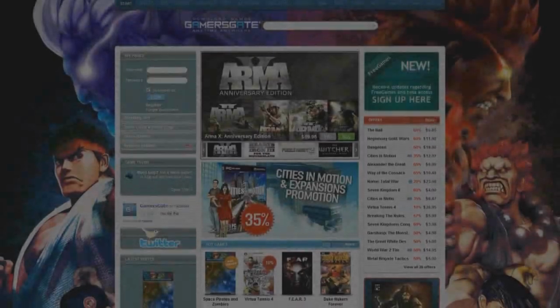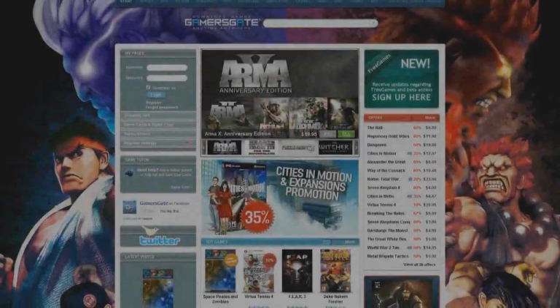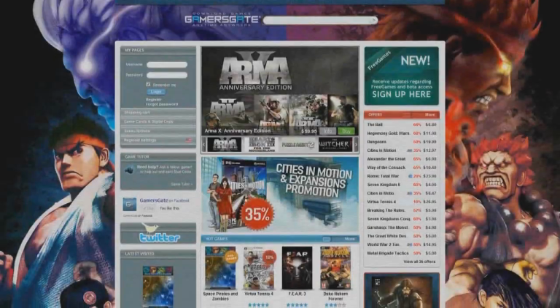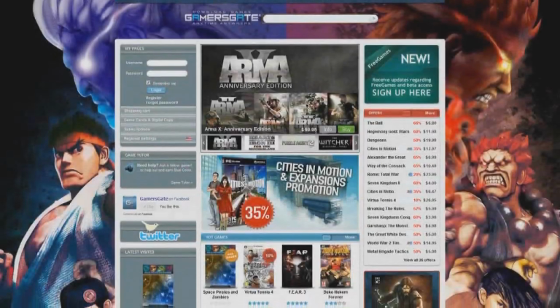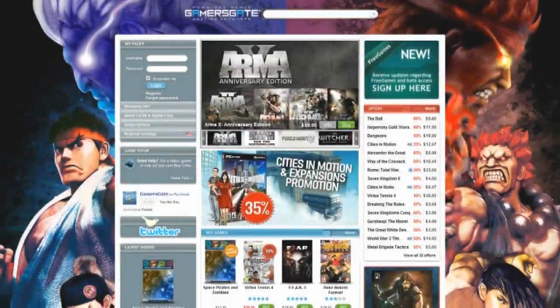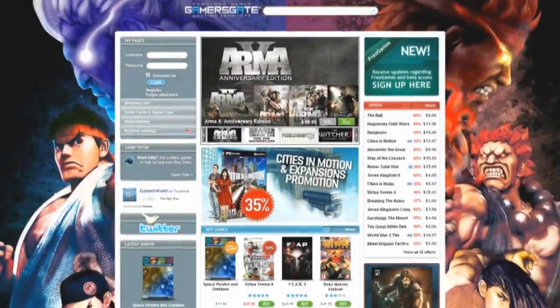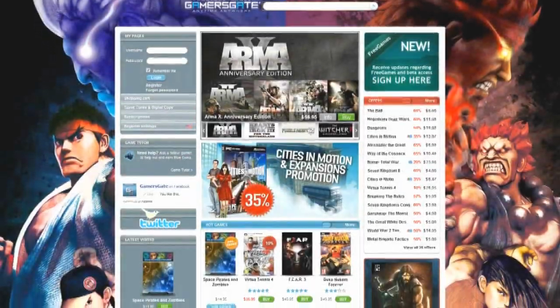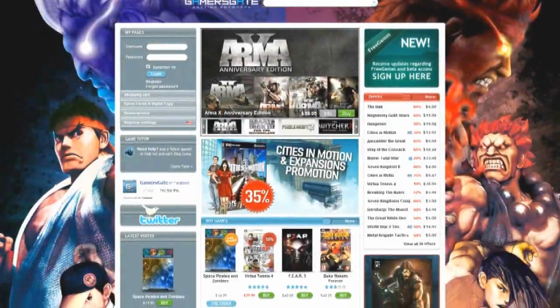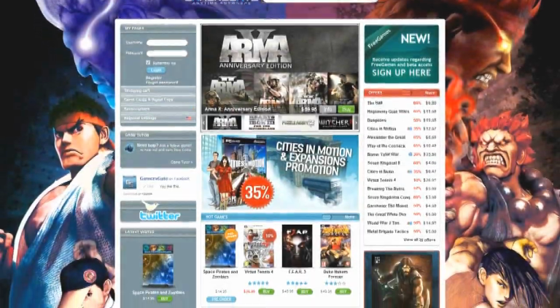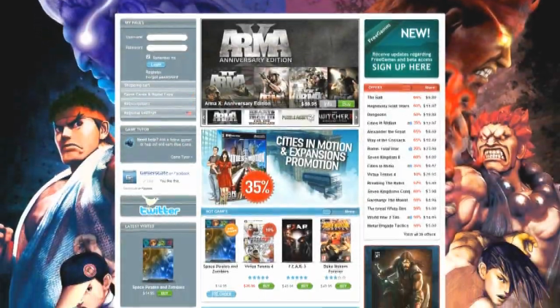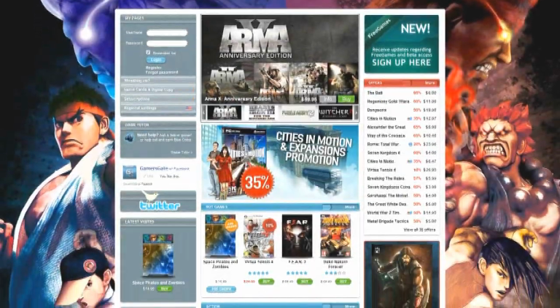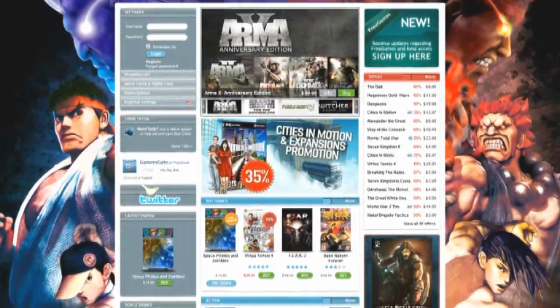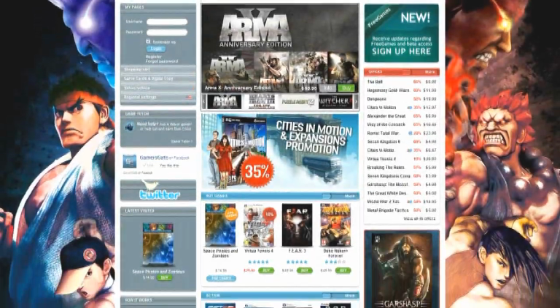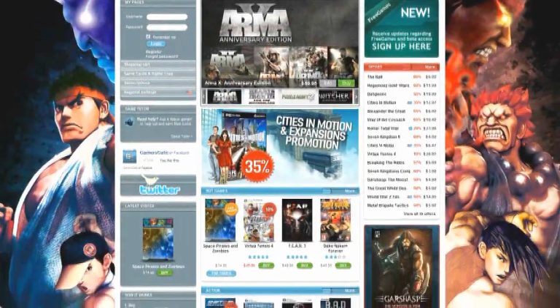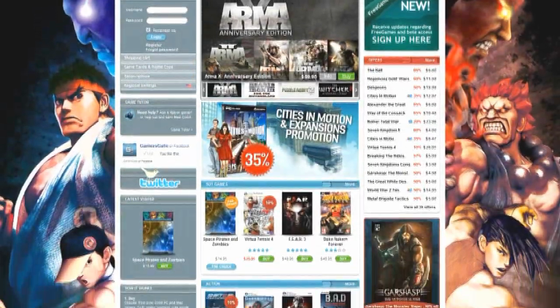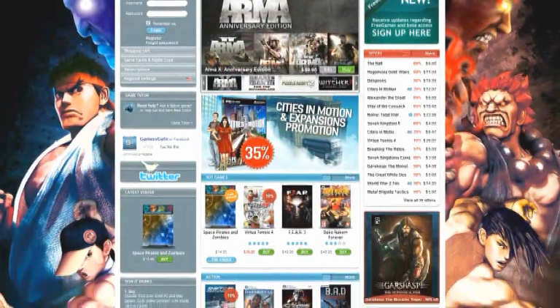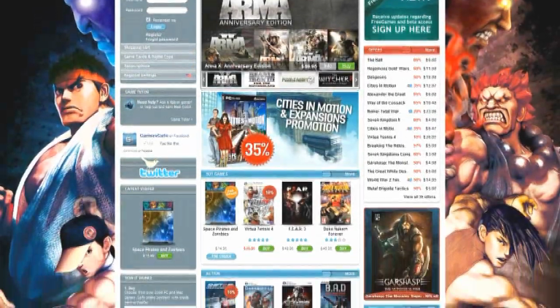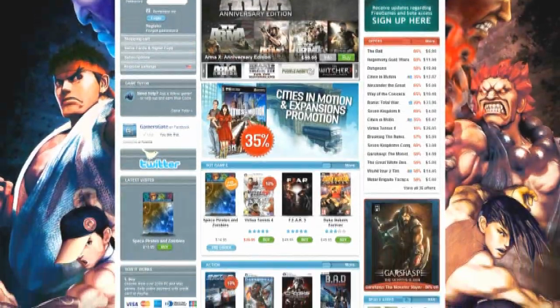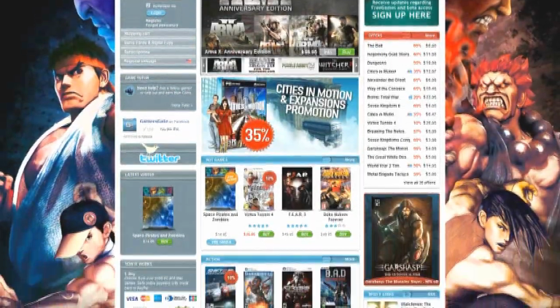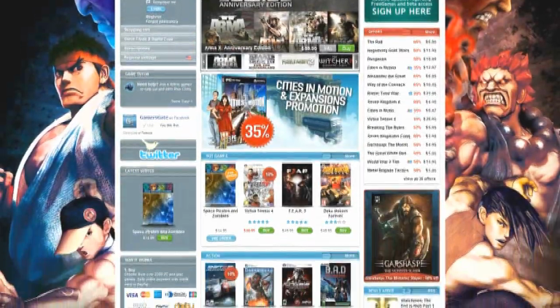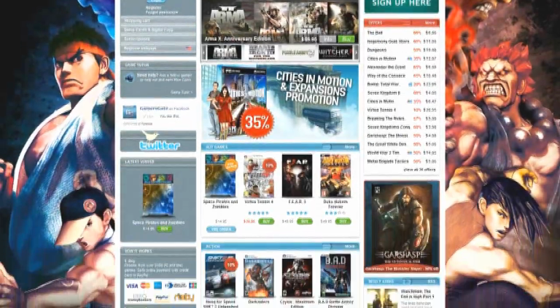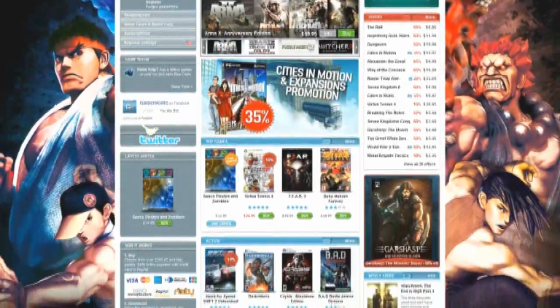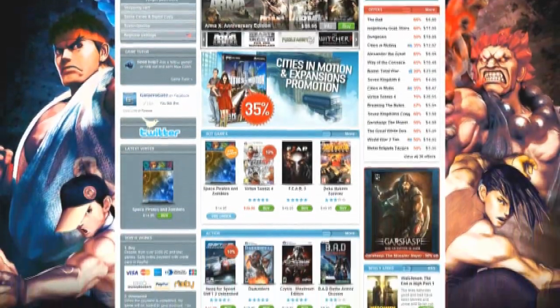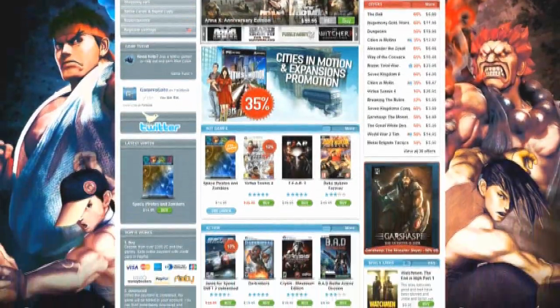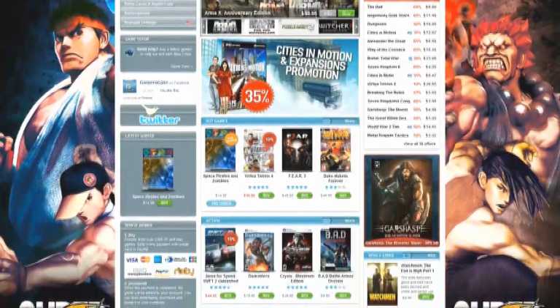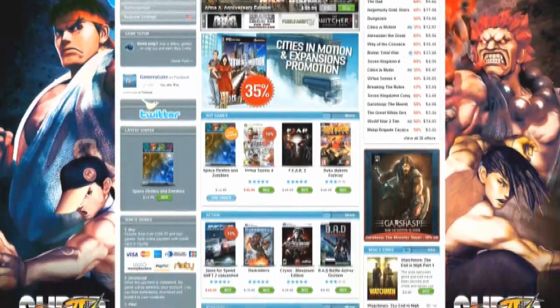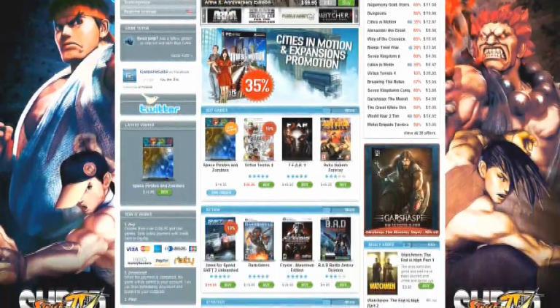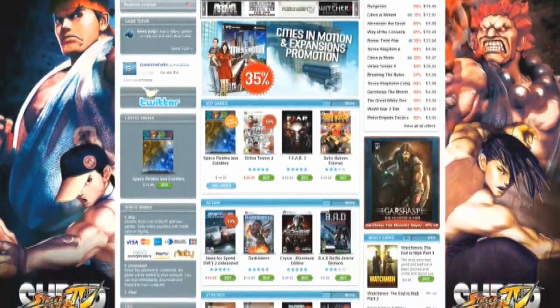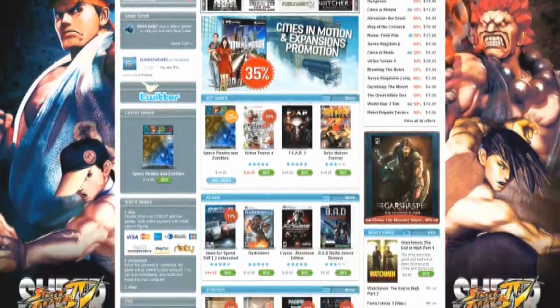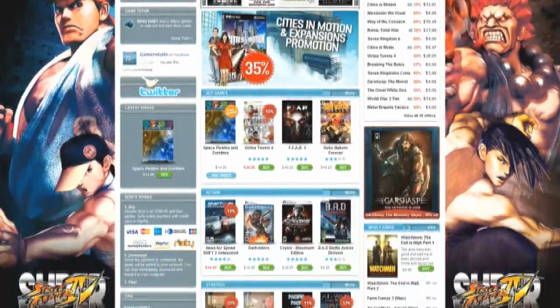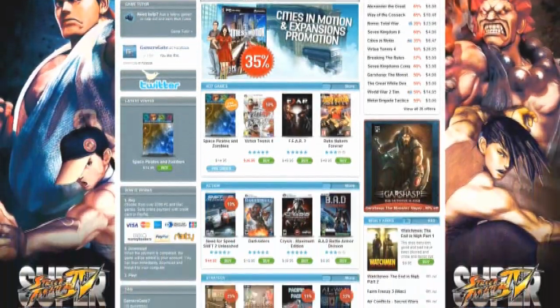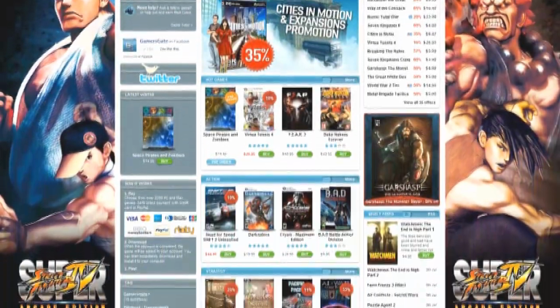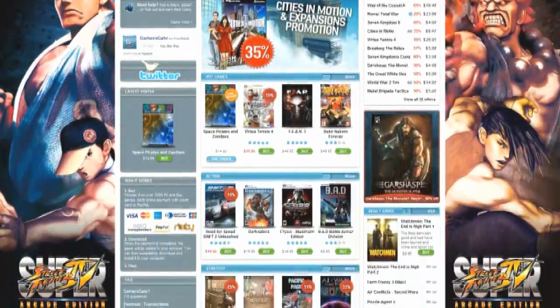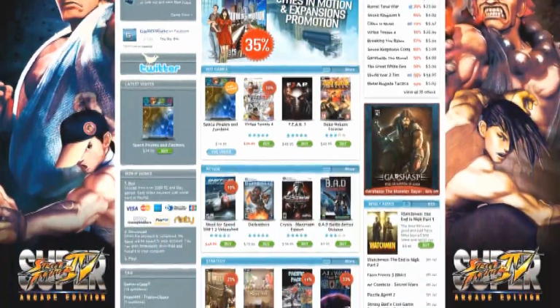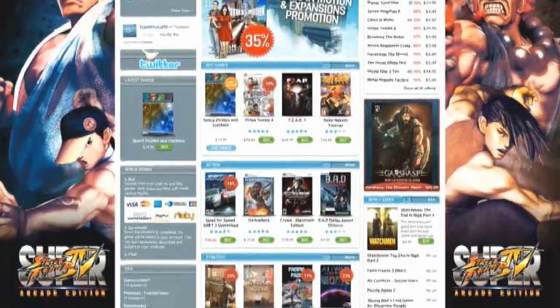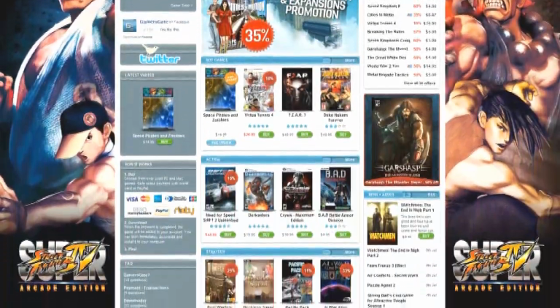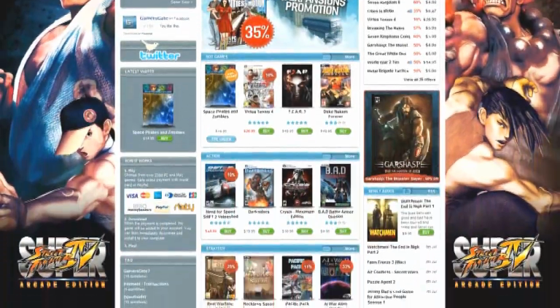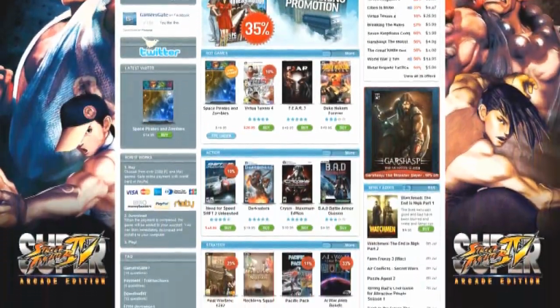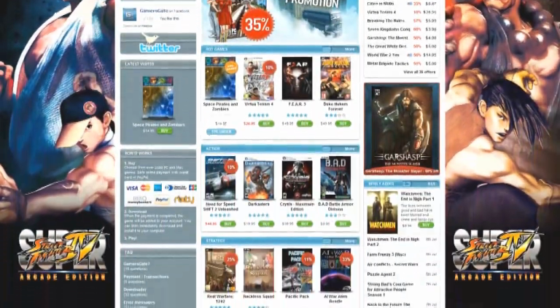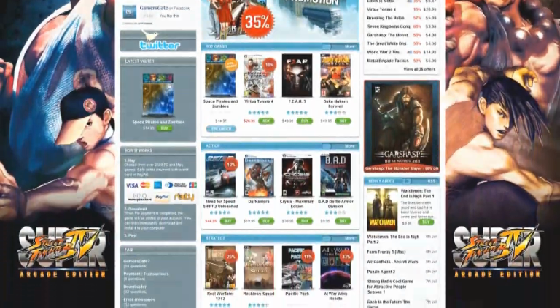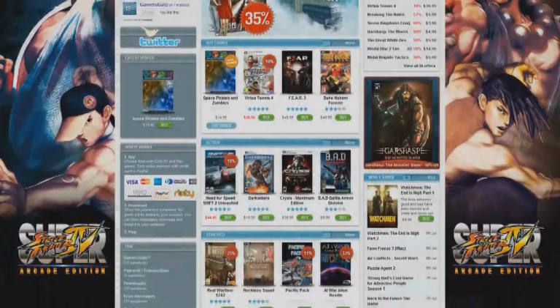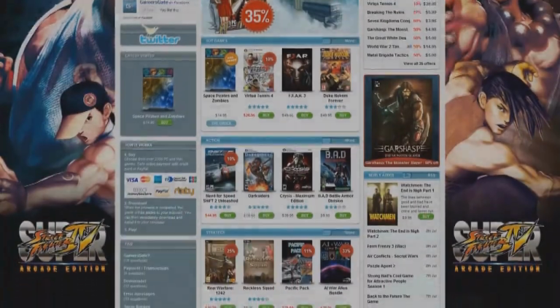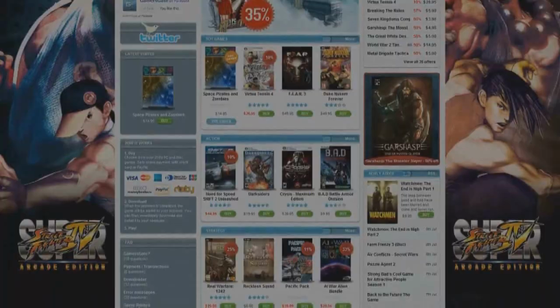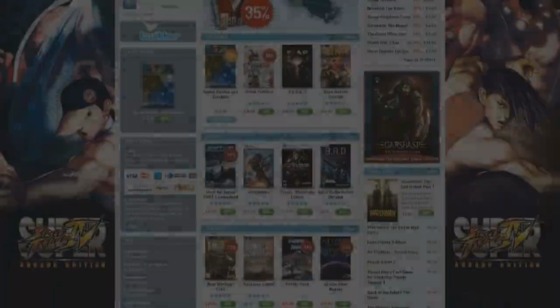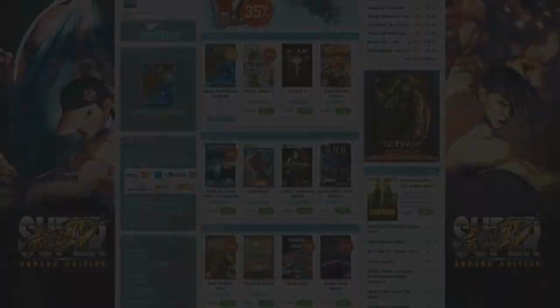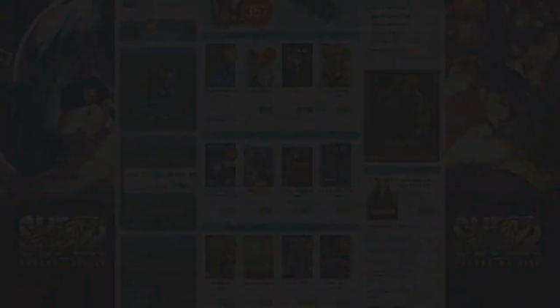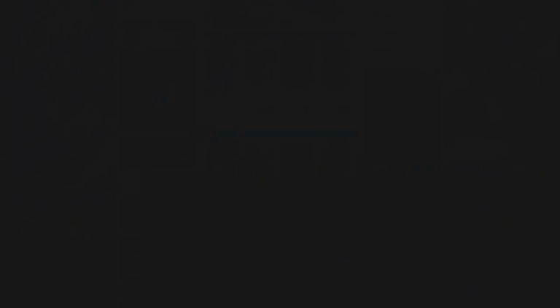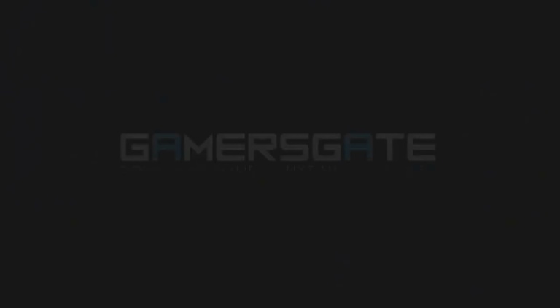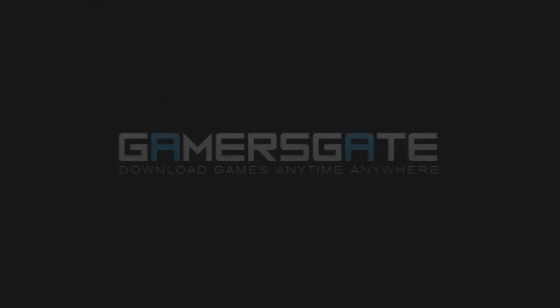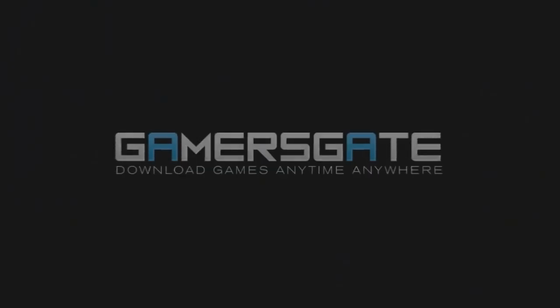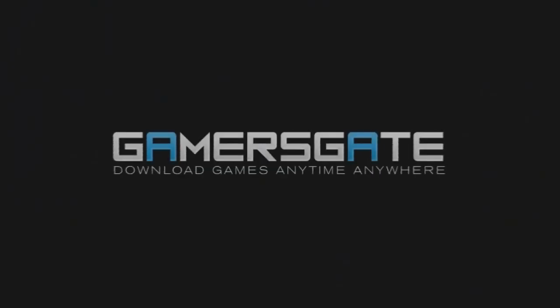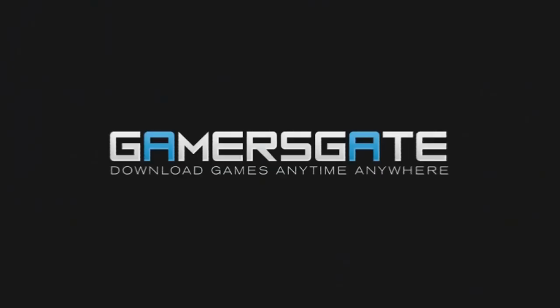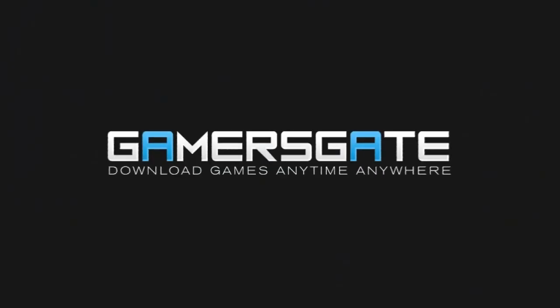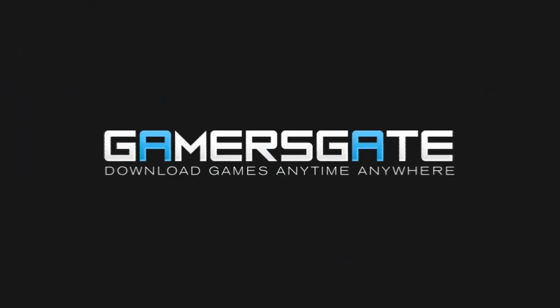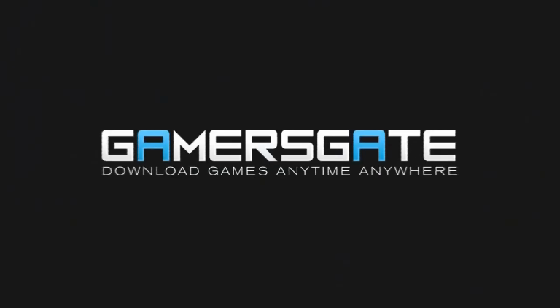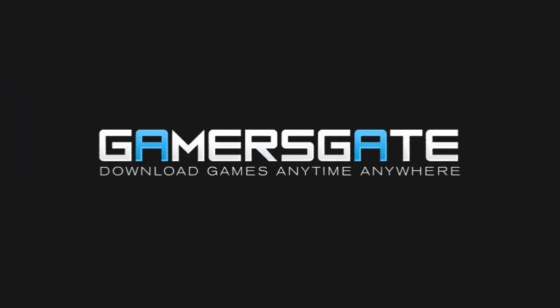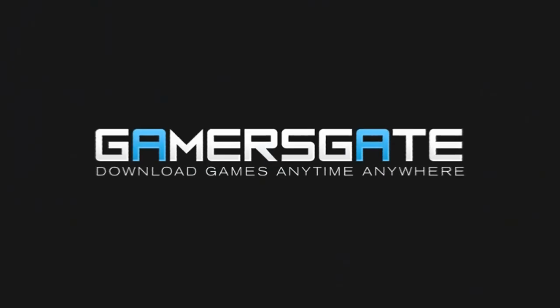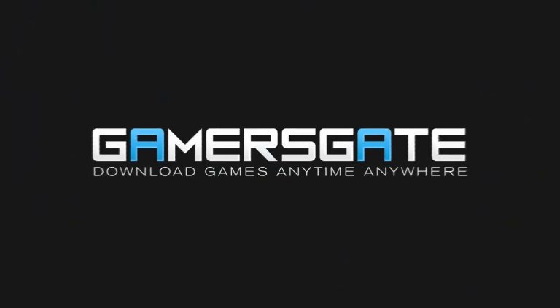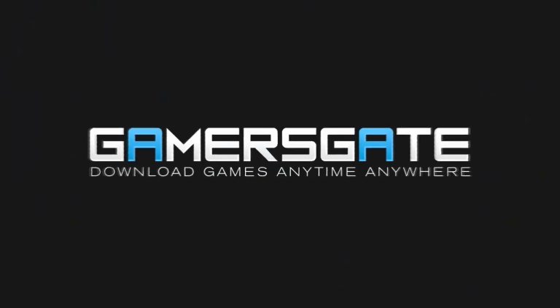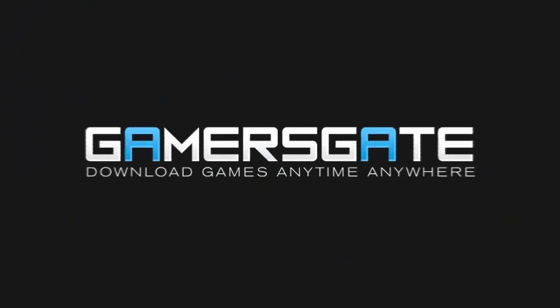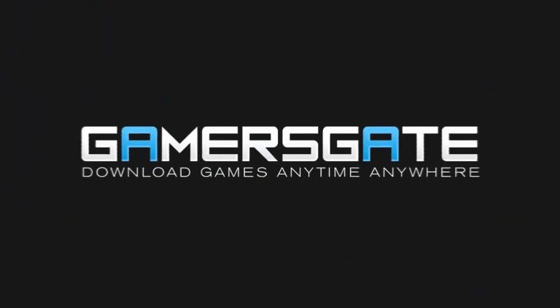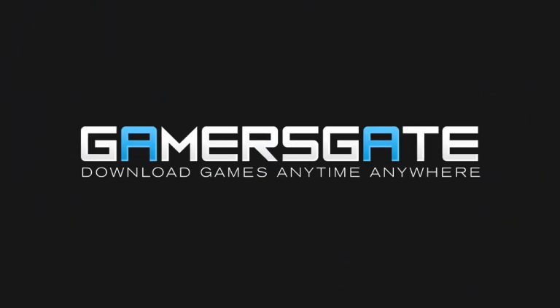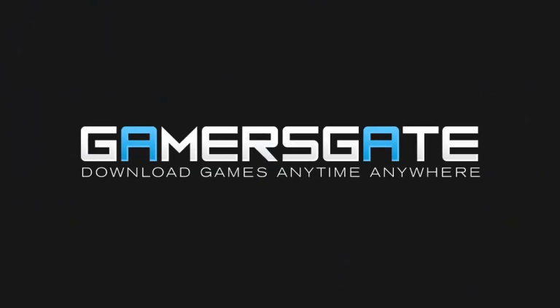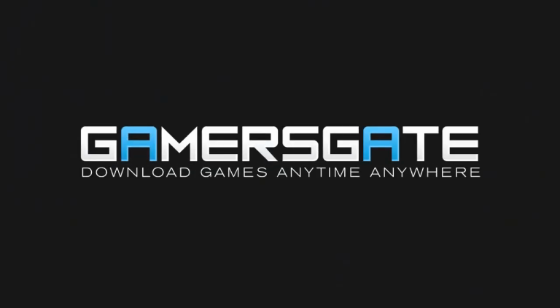This video is proudly sponsored by Gamersgate. Download games anytime, anywhere. Visit Gamersgate.com.